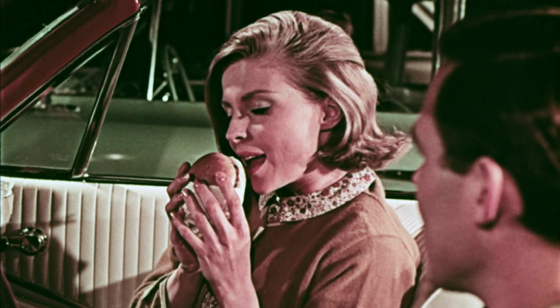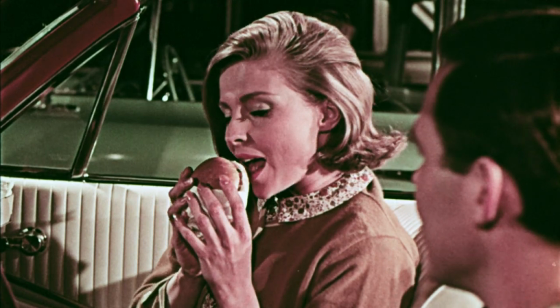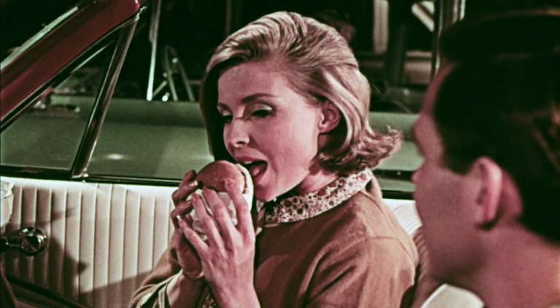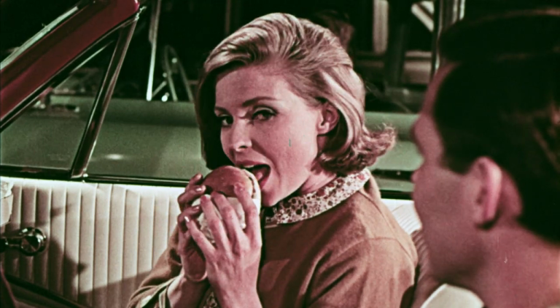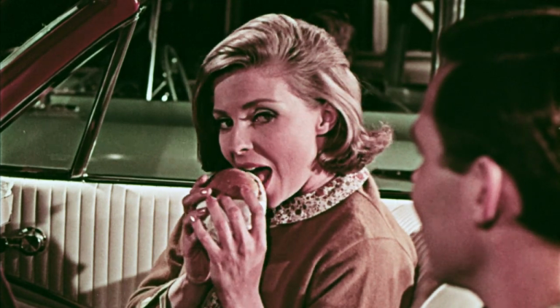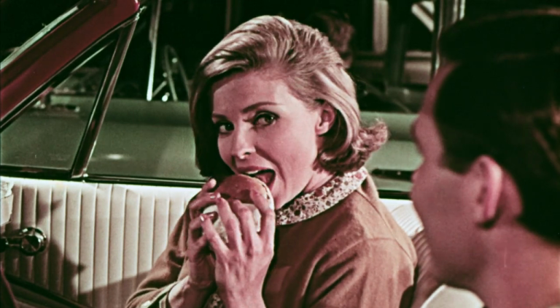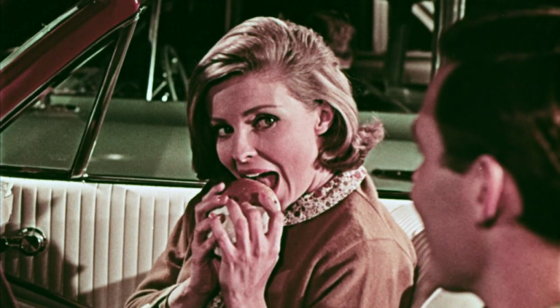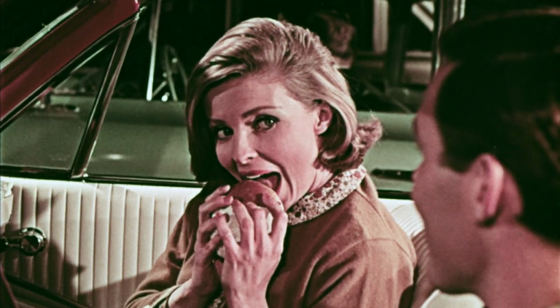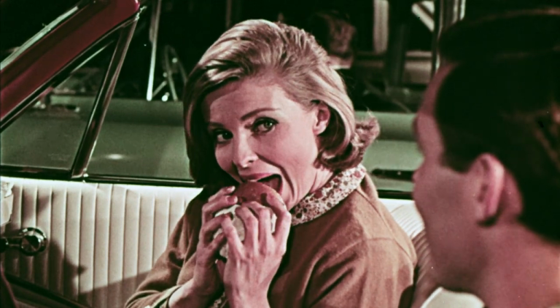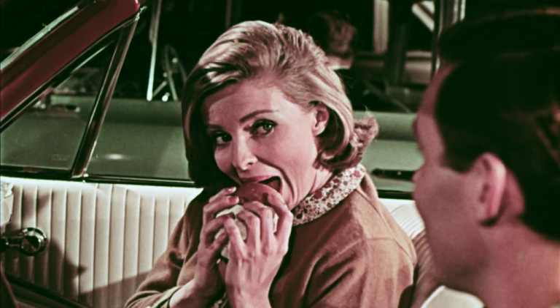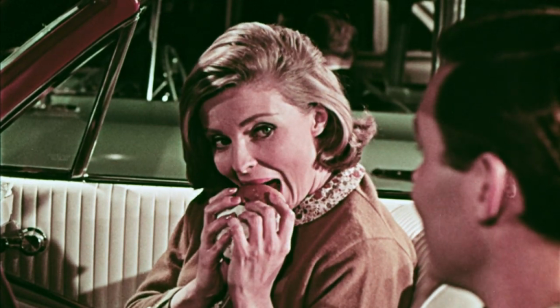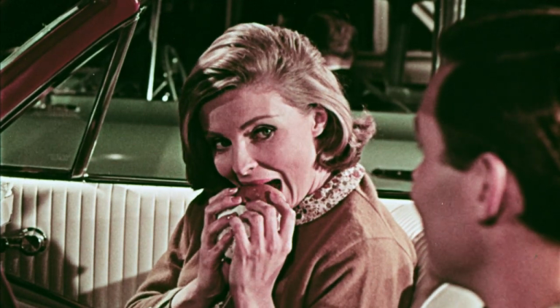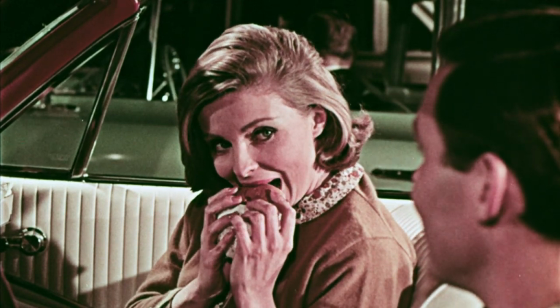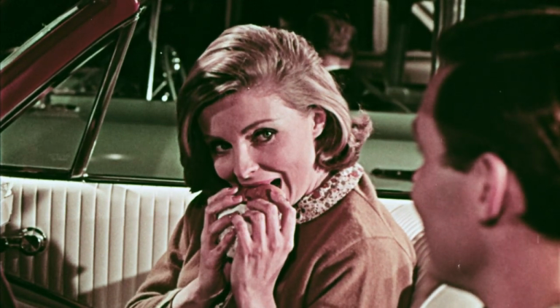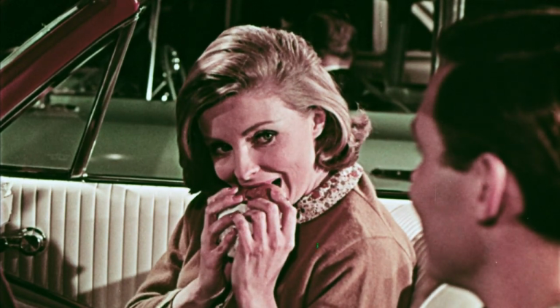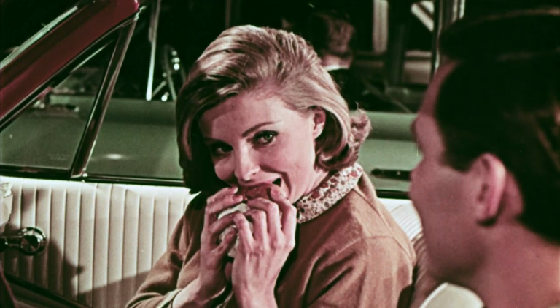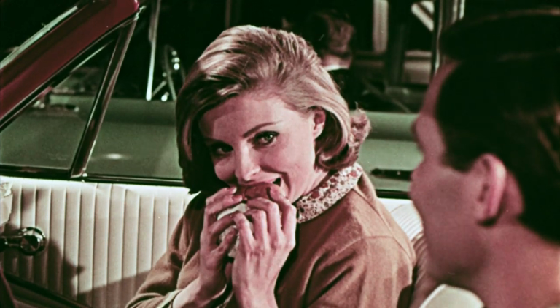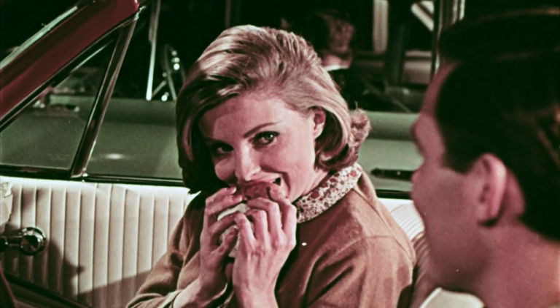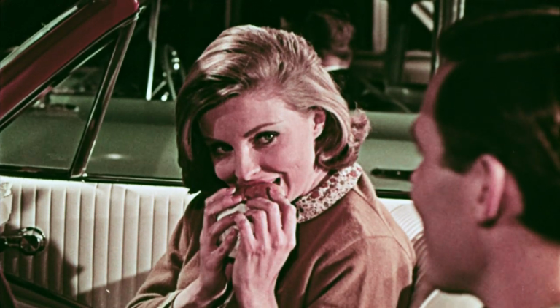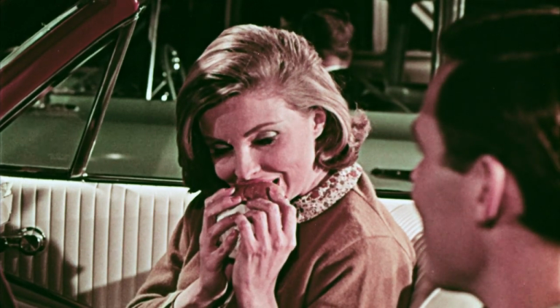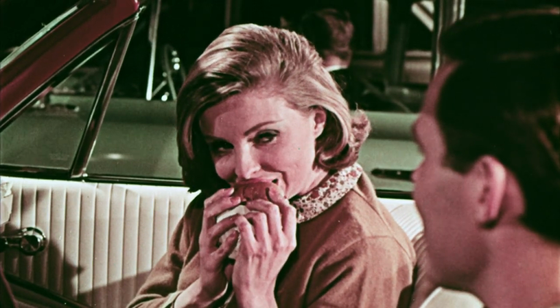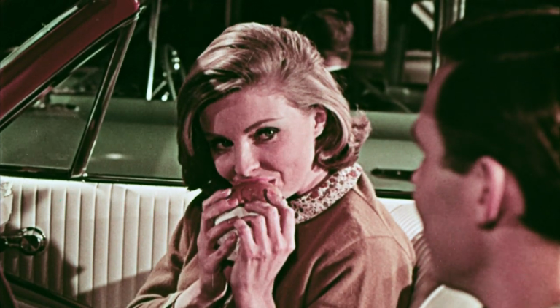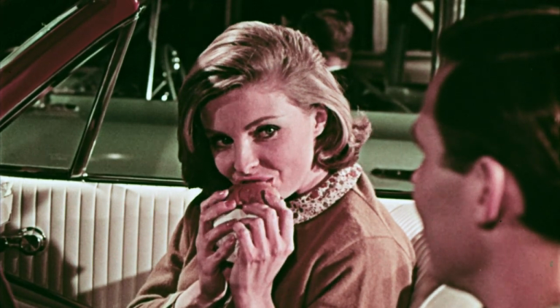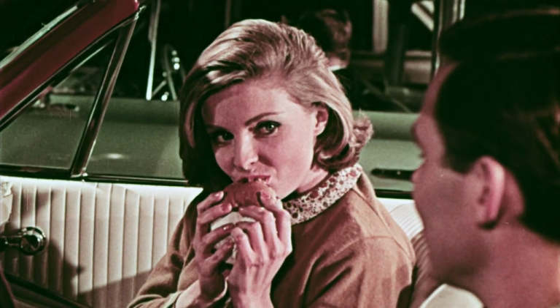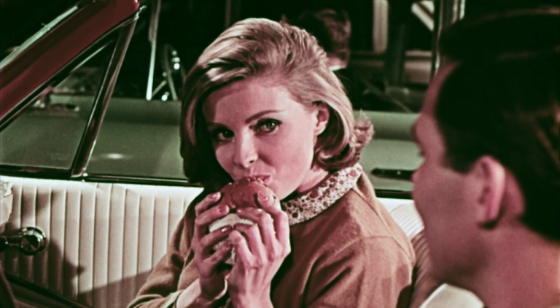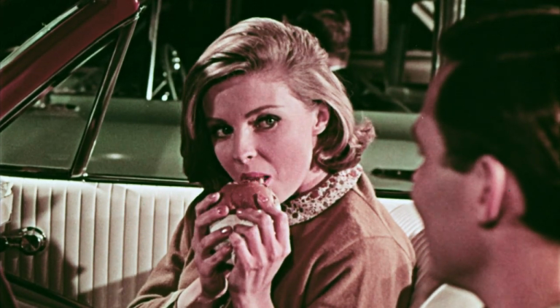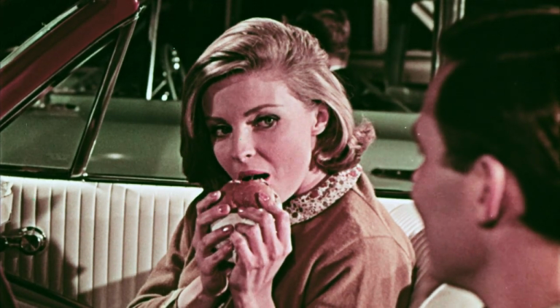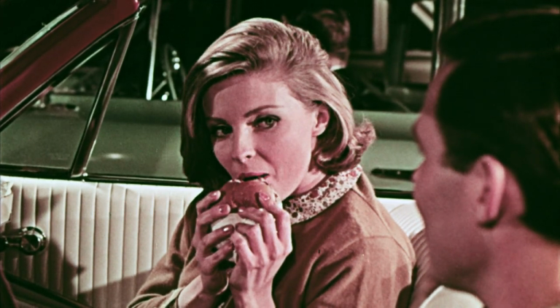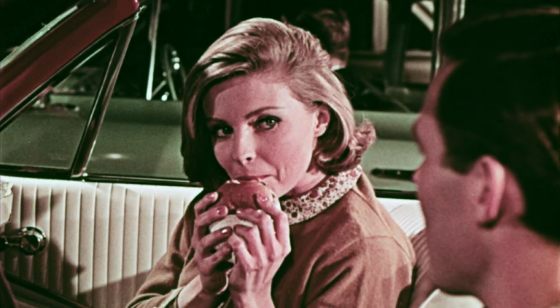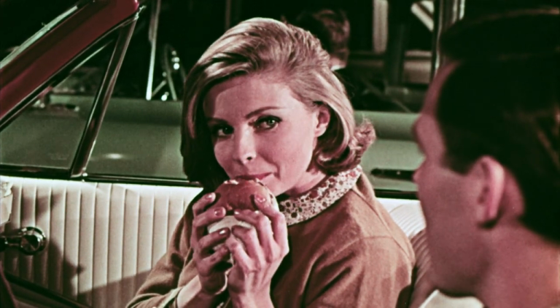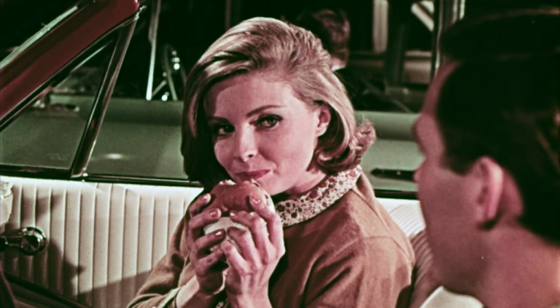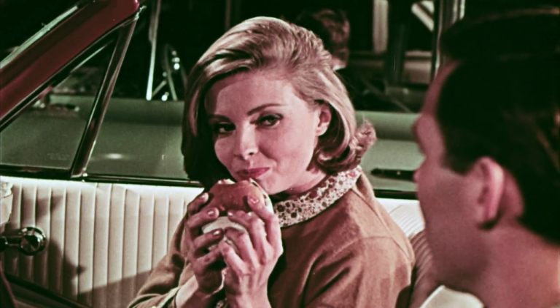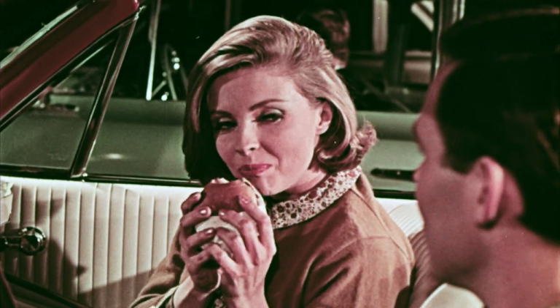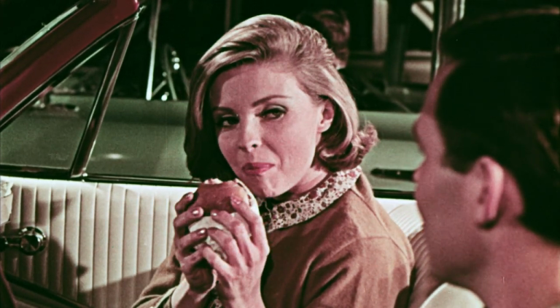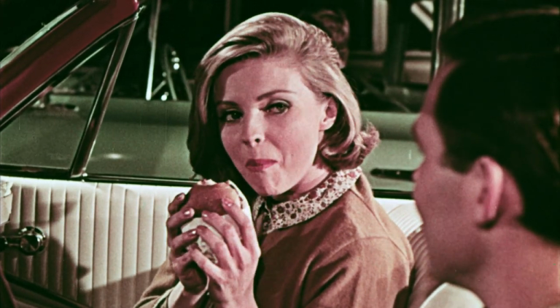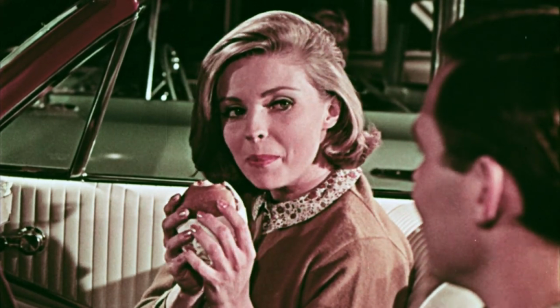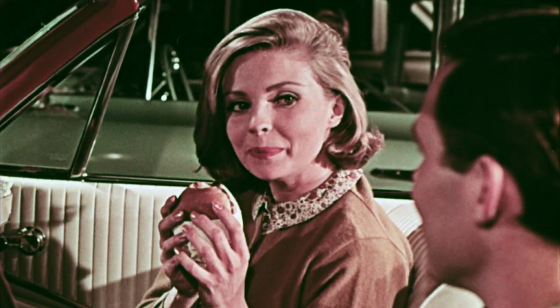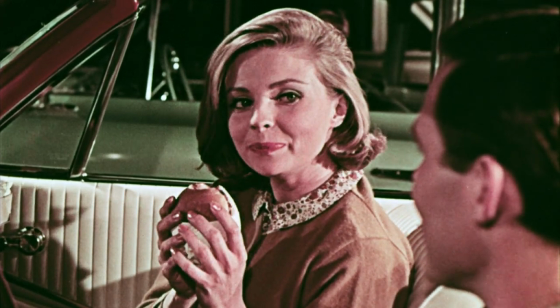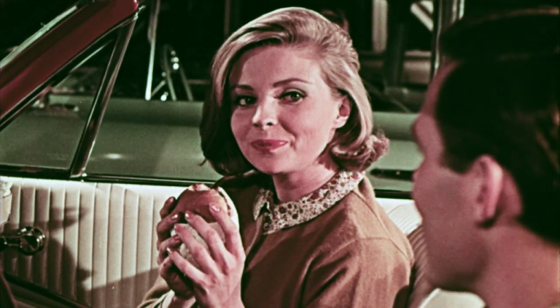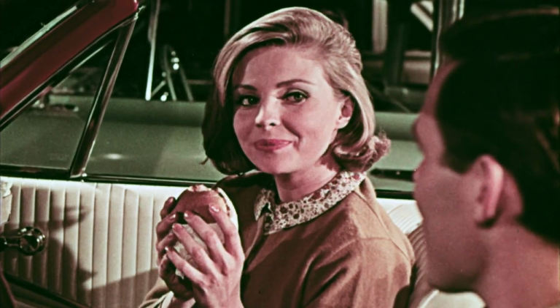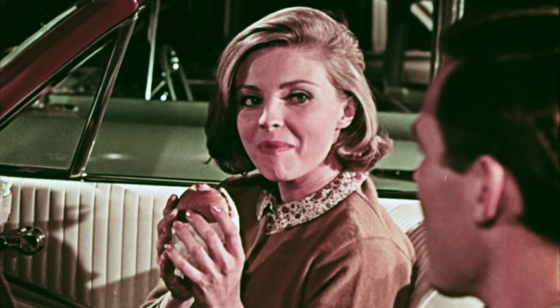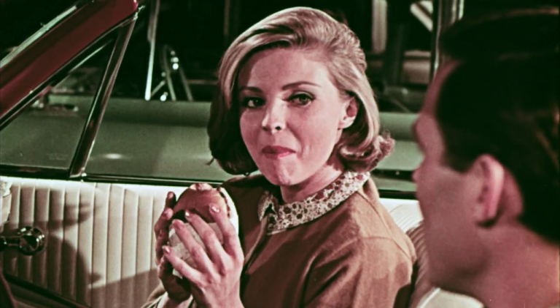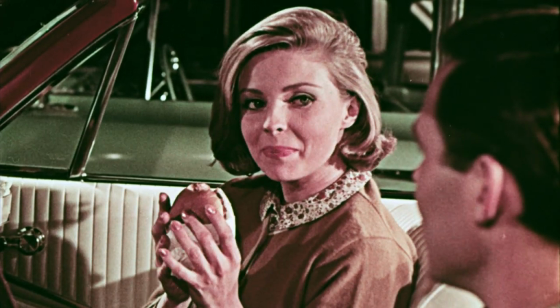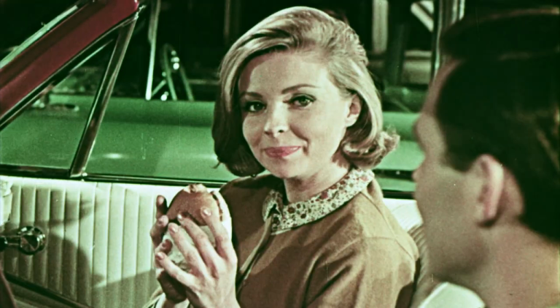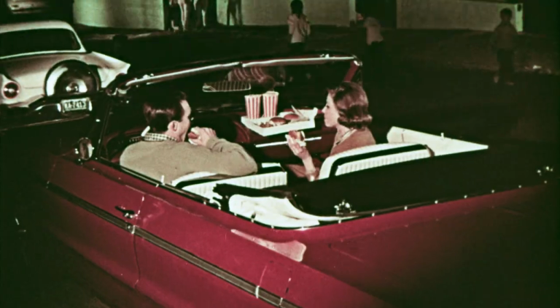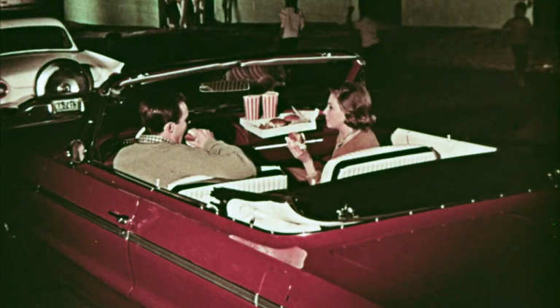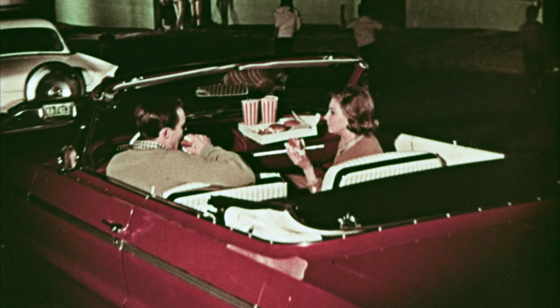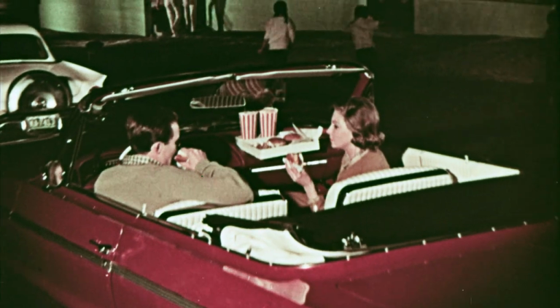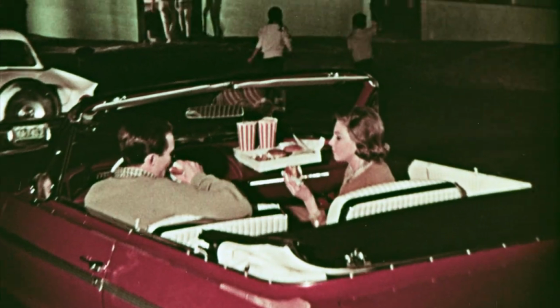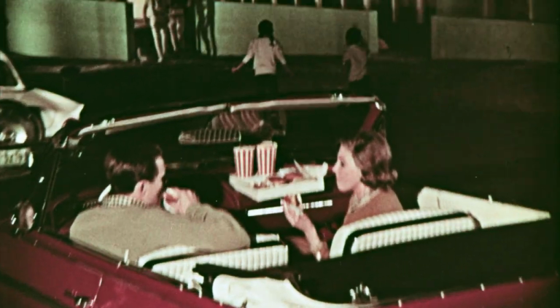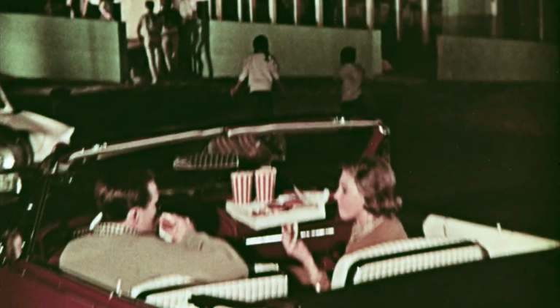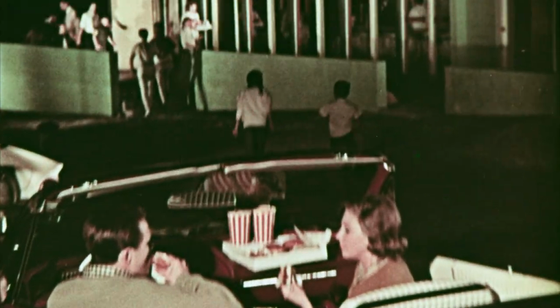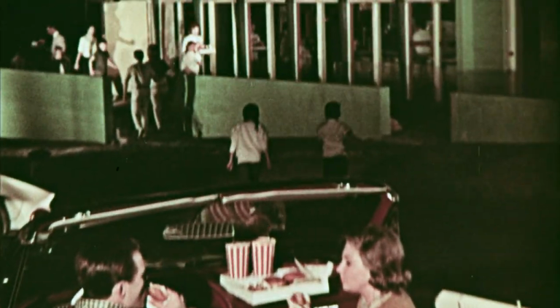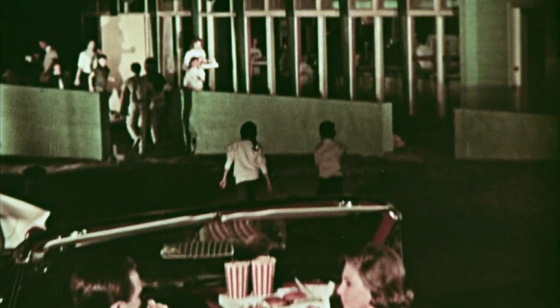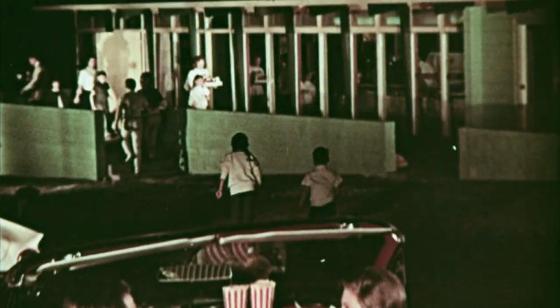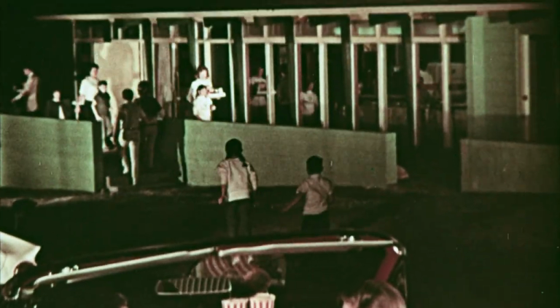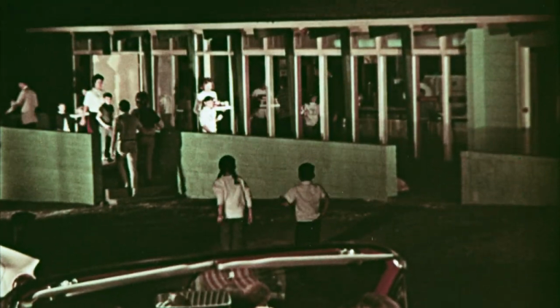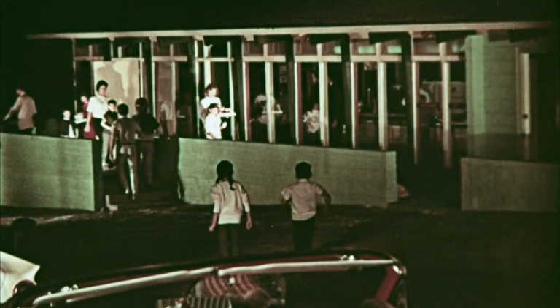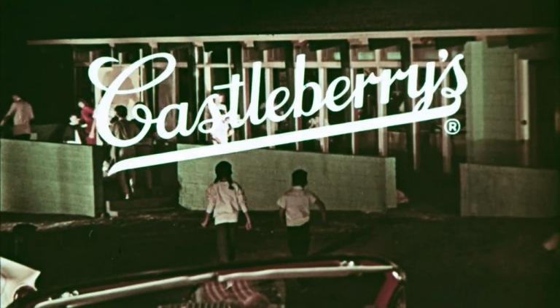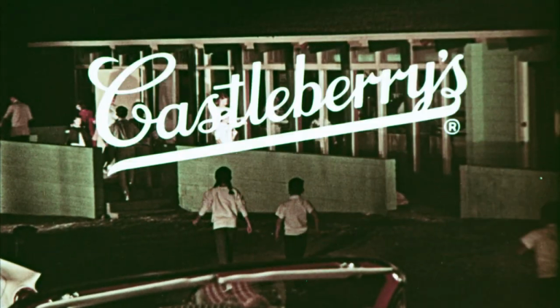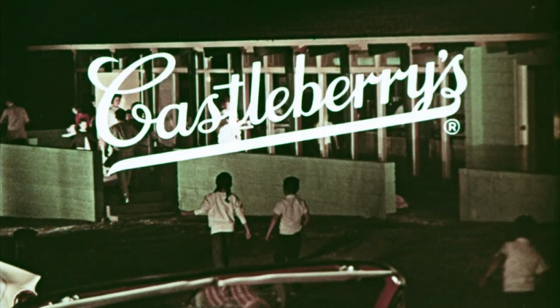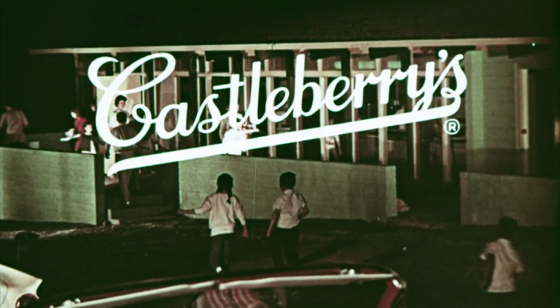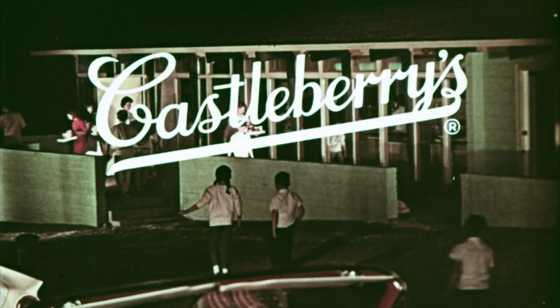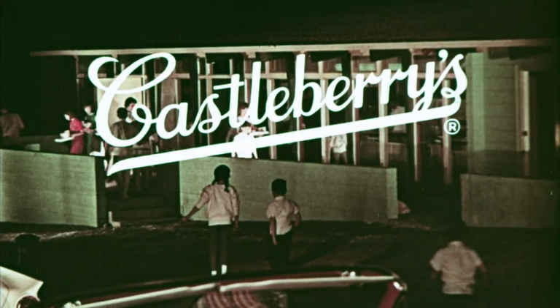Visit our snack bar now. You'll always find Castleberry's pit-cooked barbecue and other good things to eat at our snack bar.